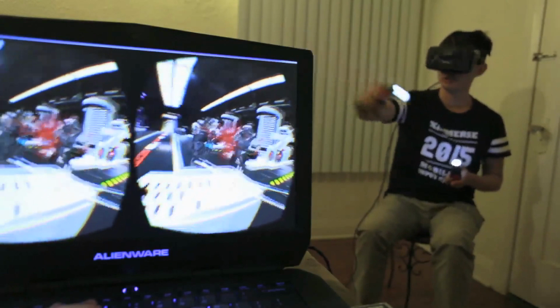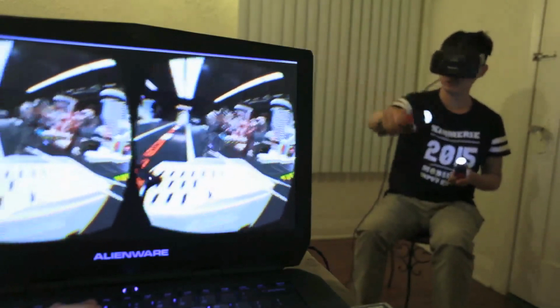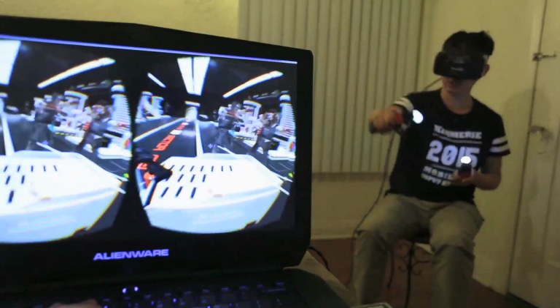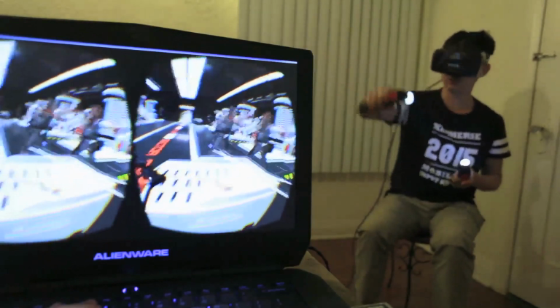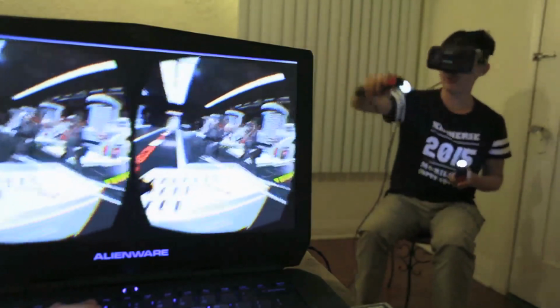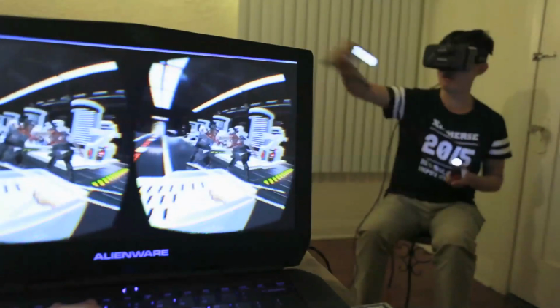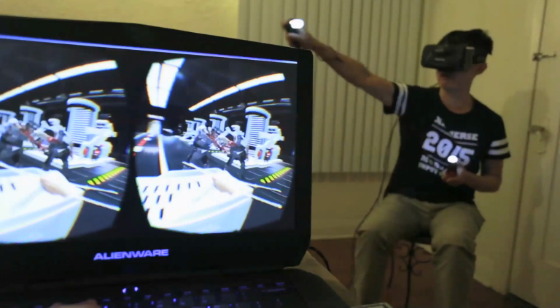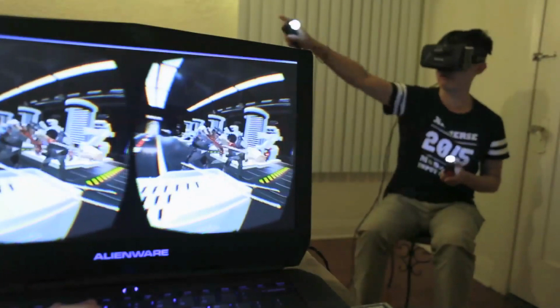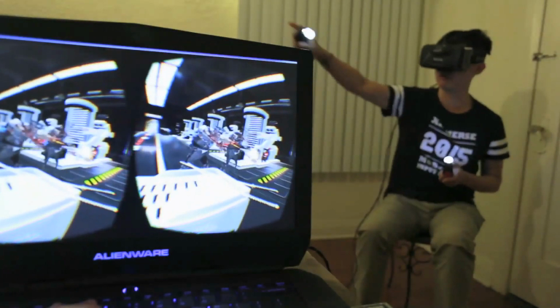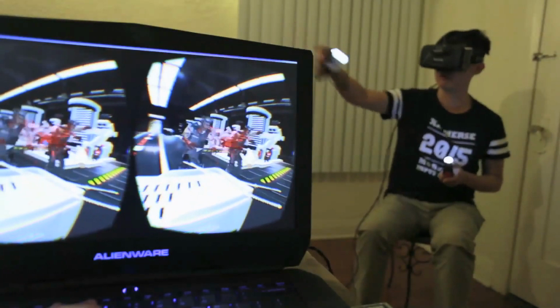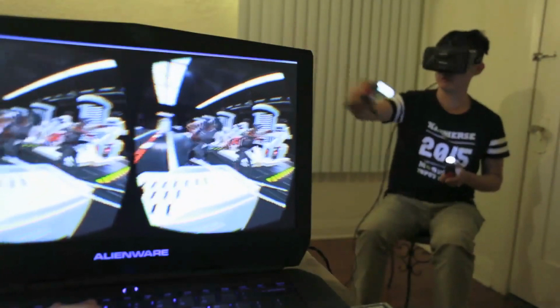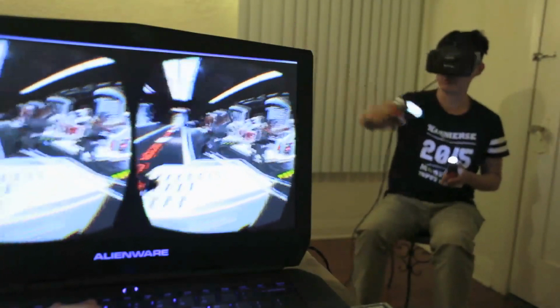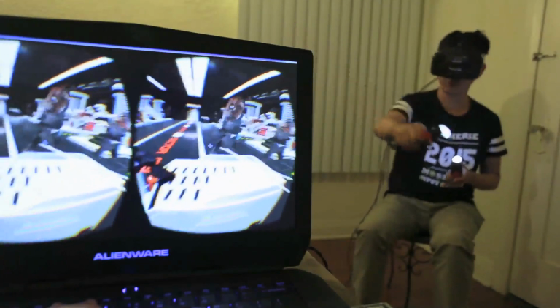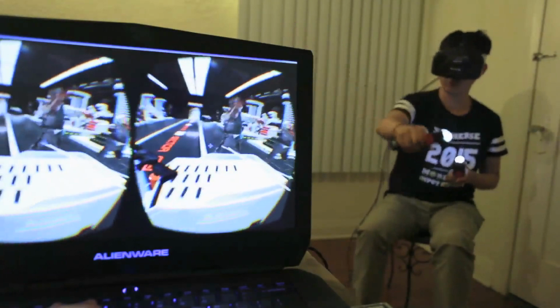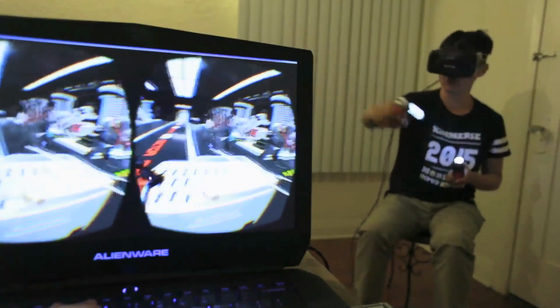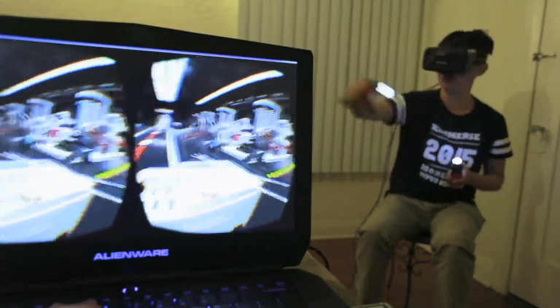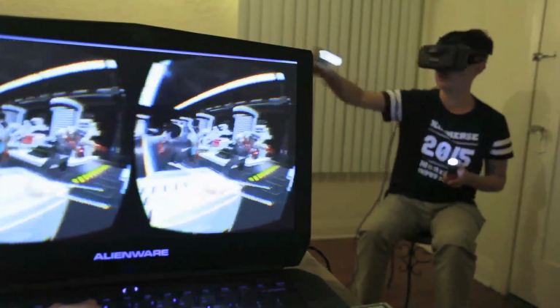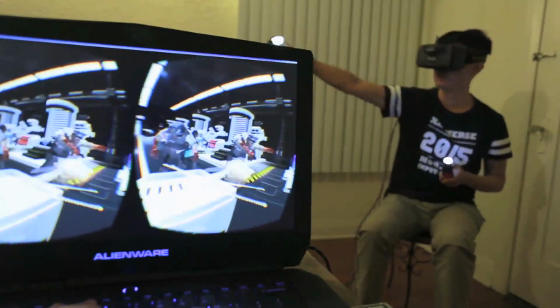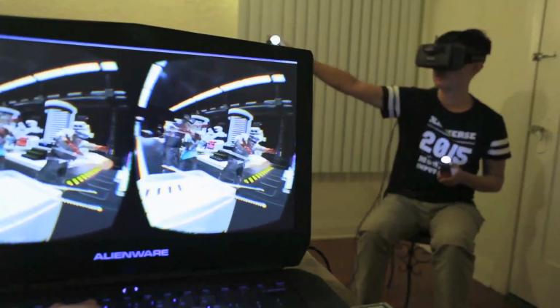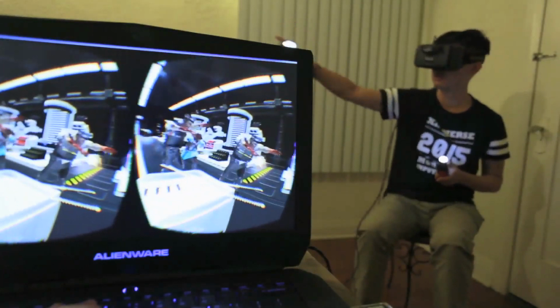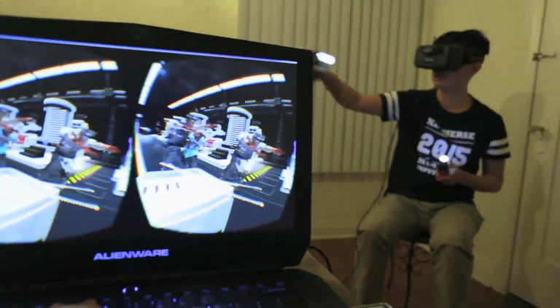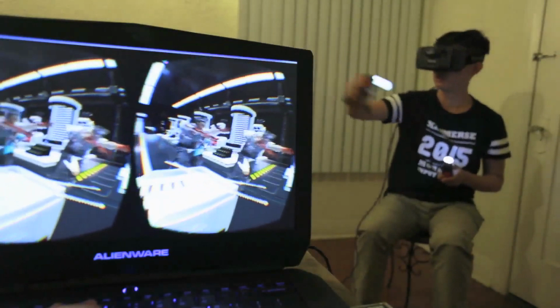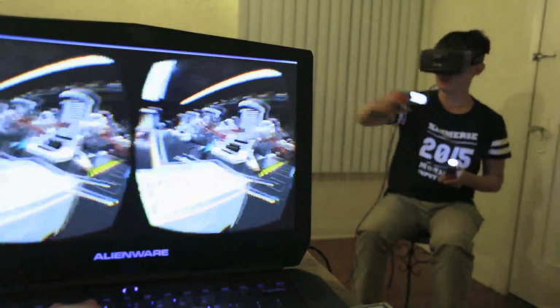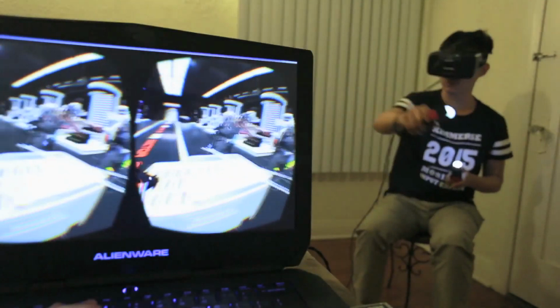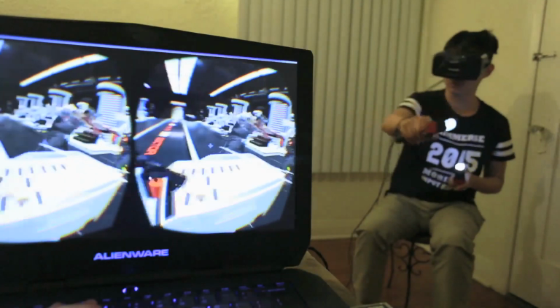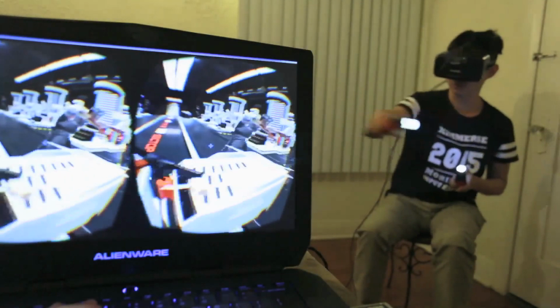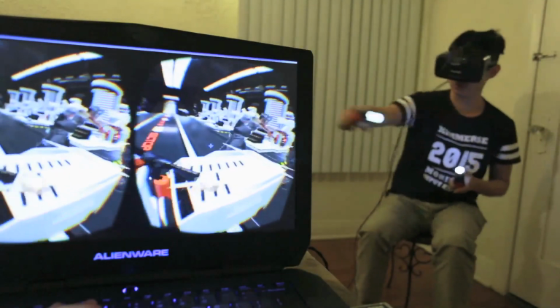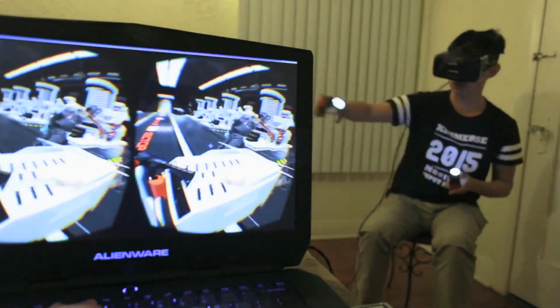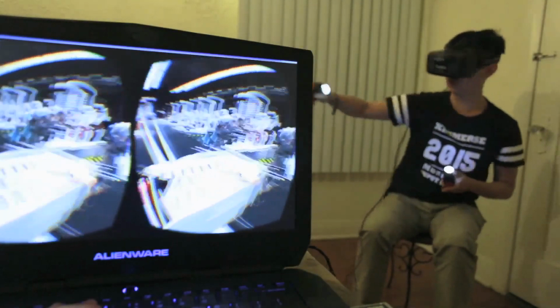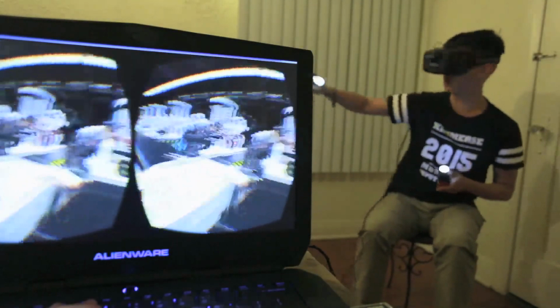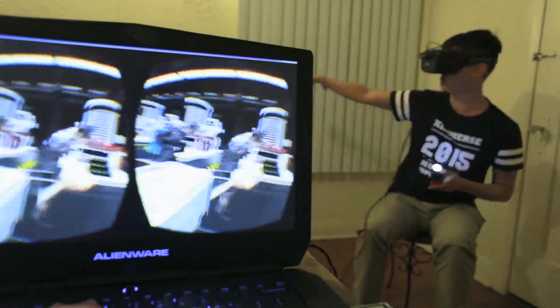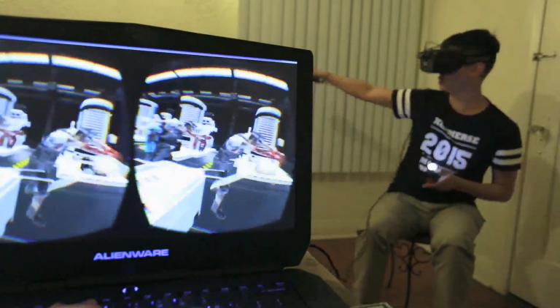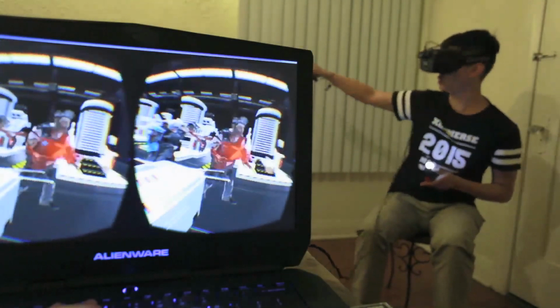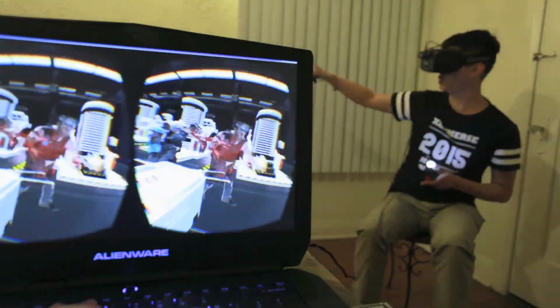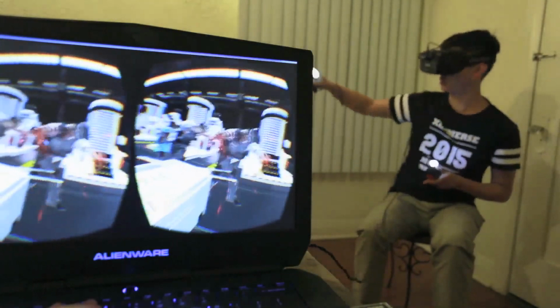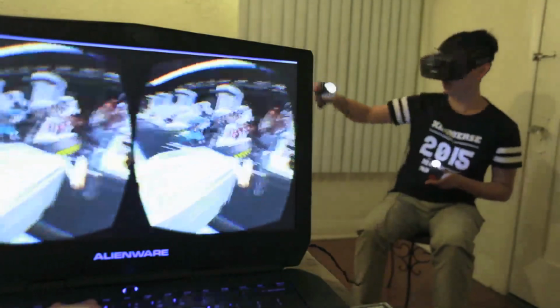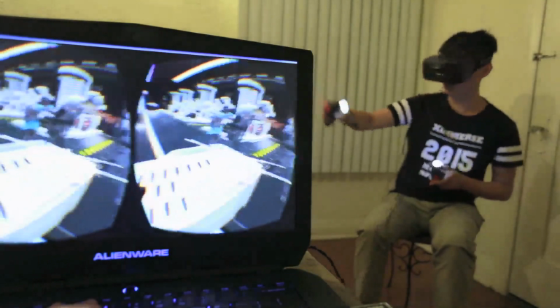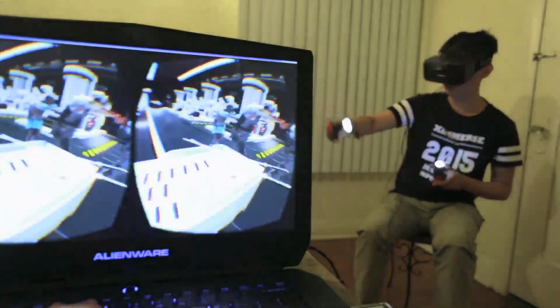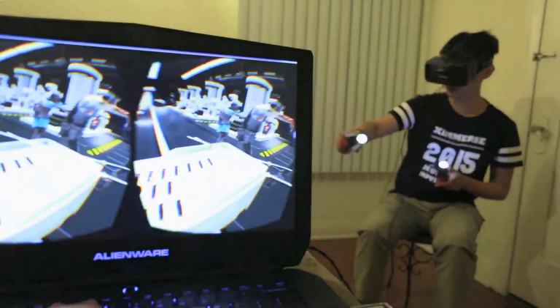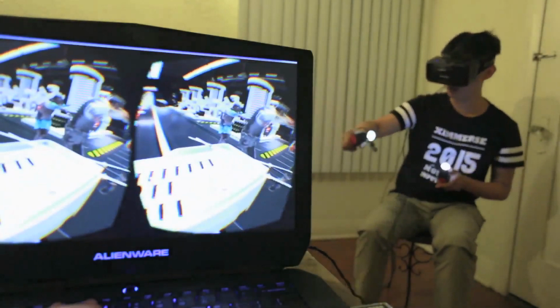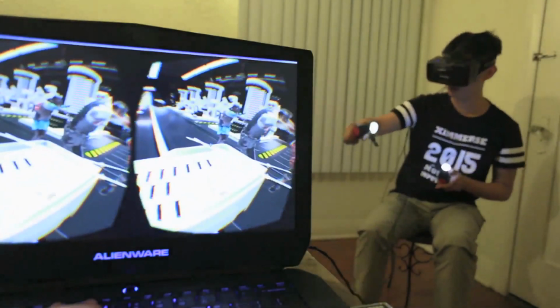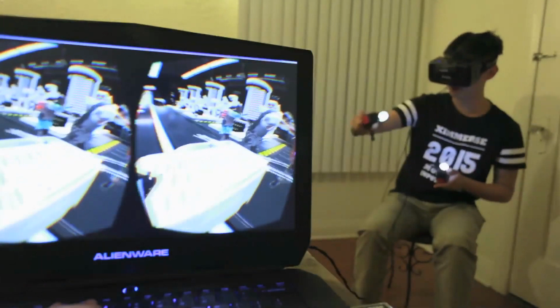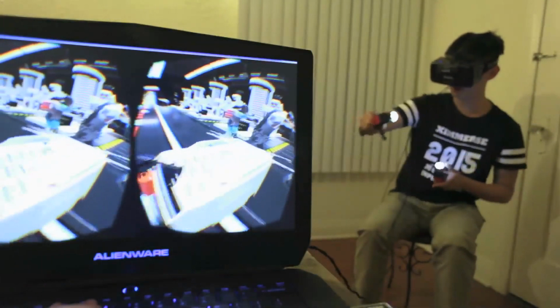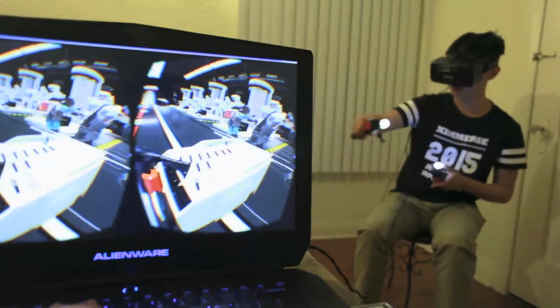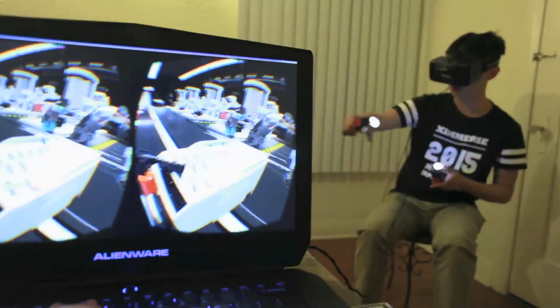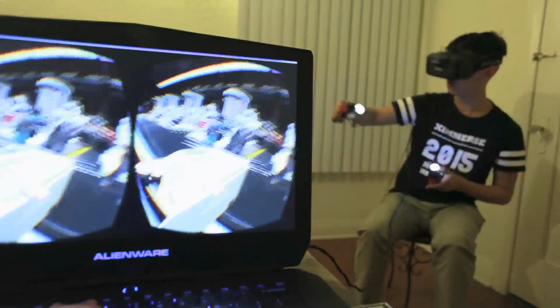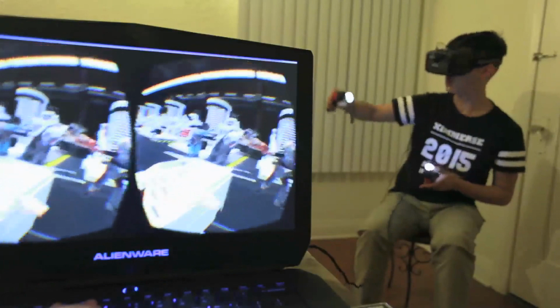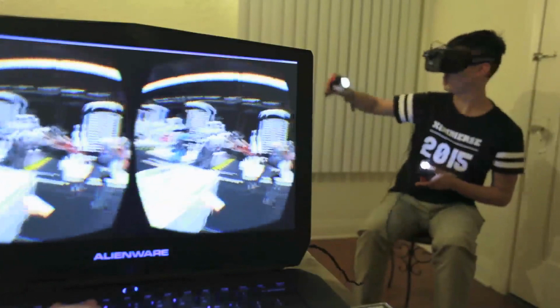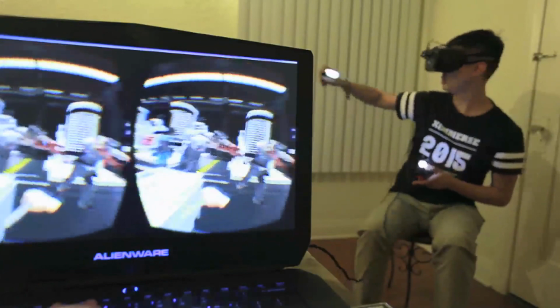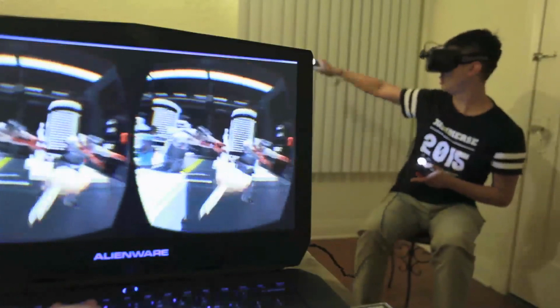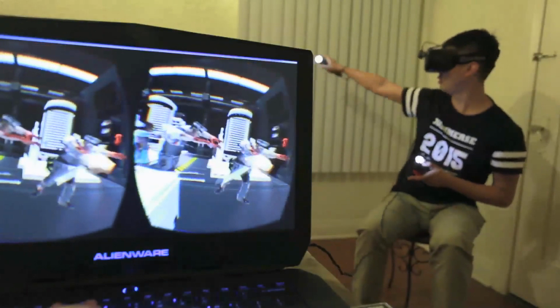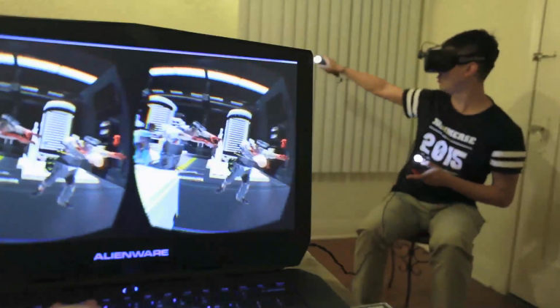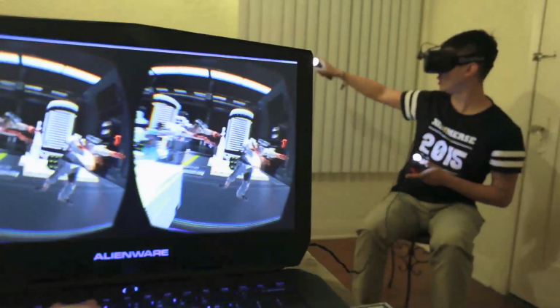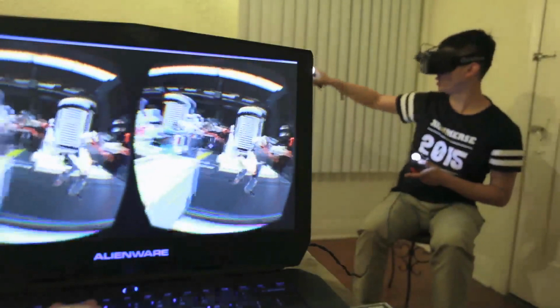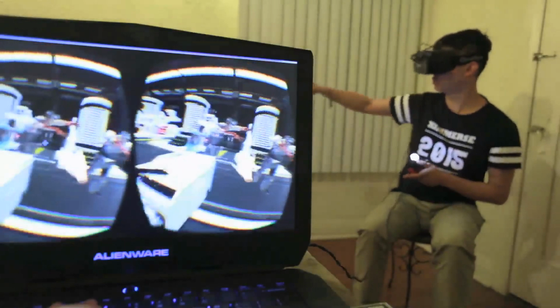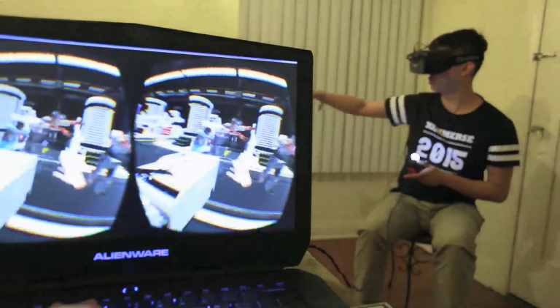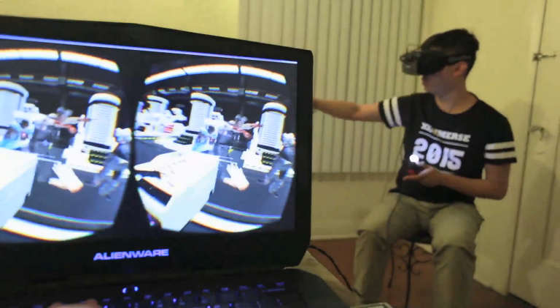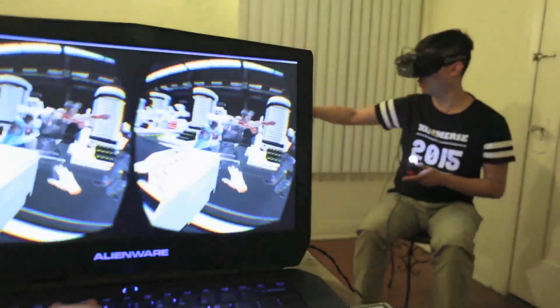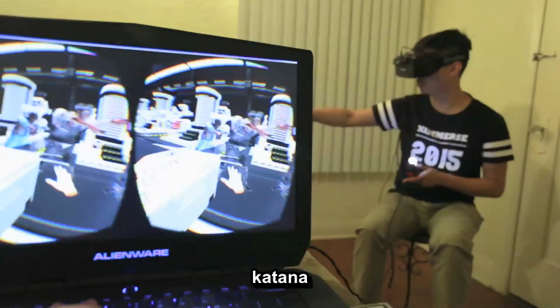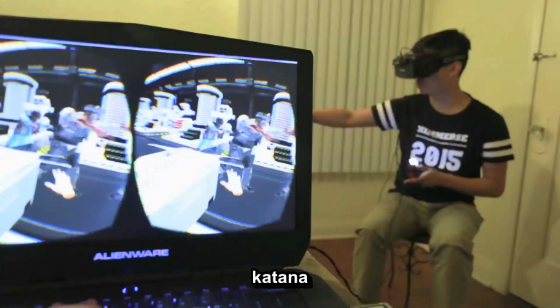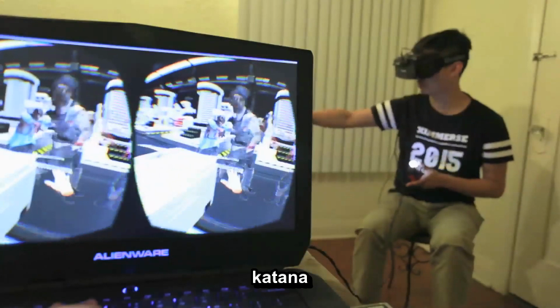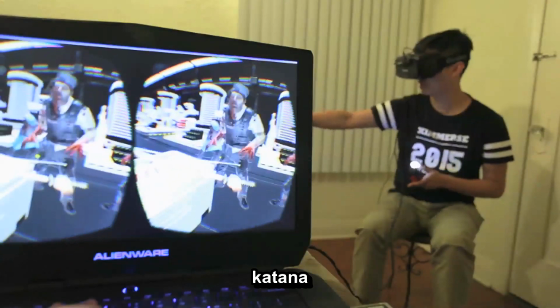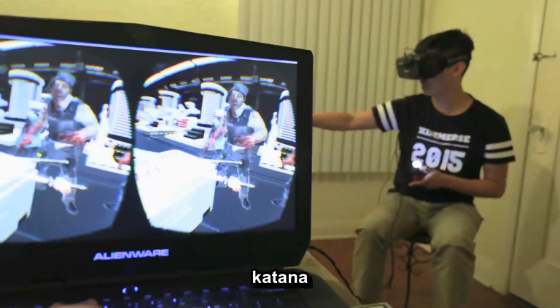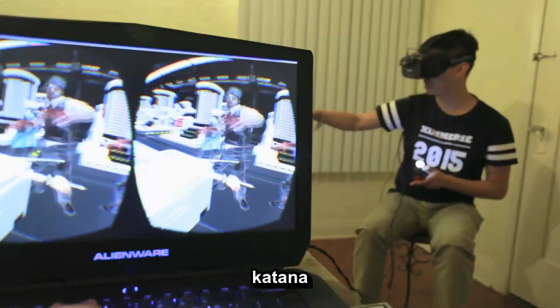That's so powerful! Here you go. Oh, the katana!